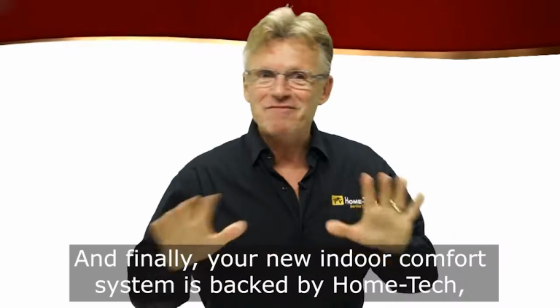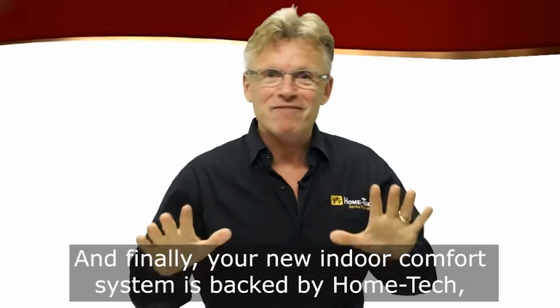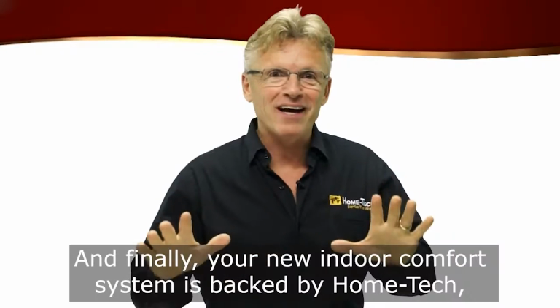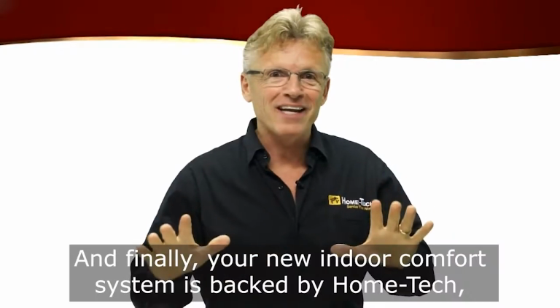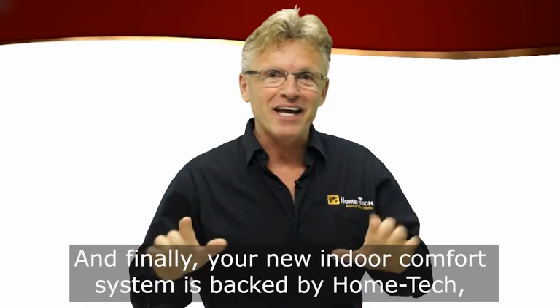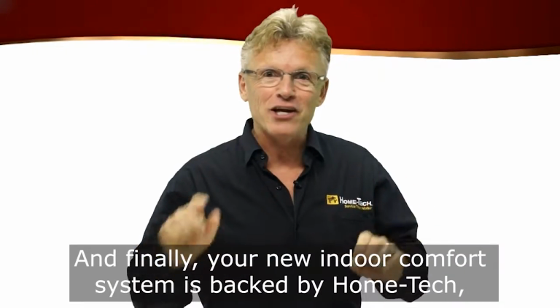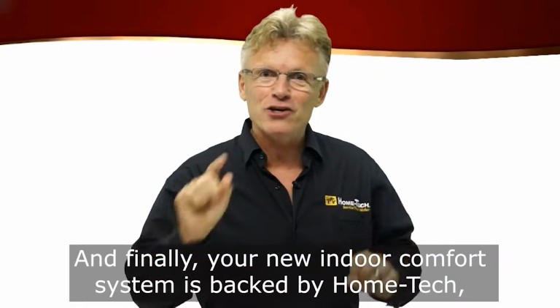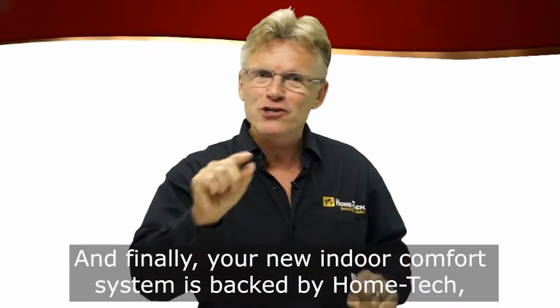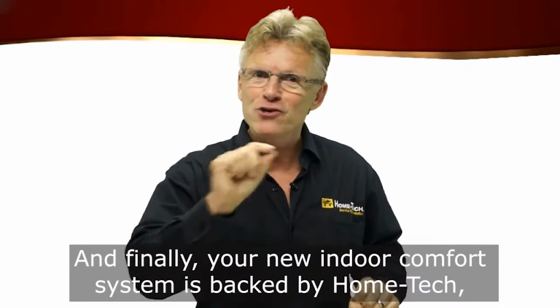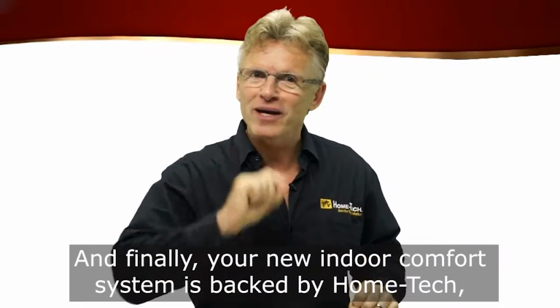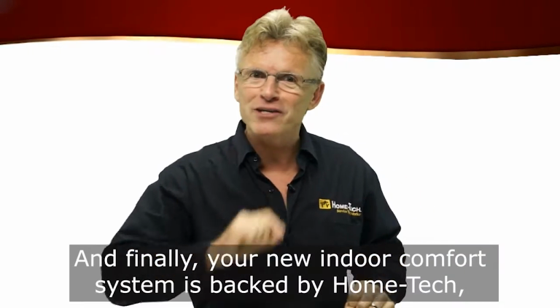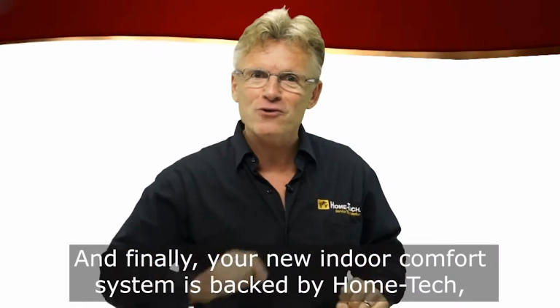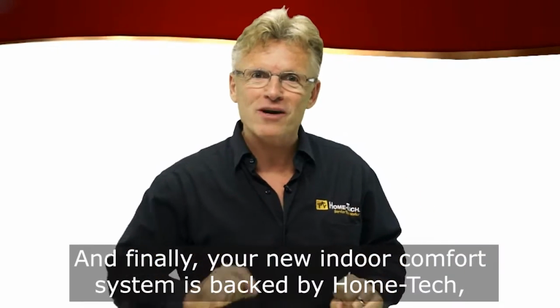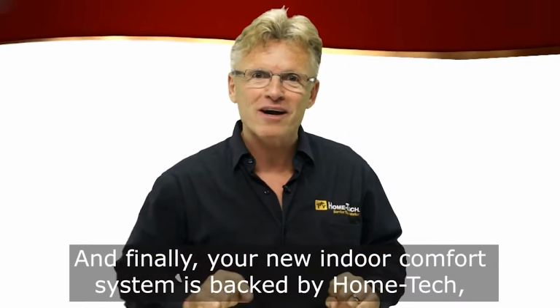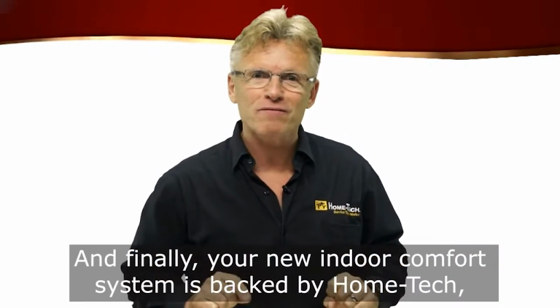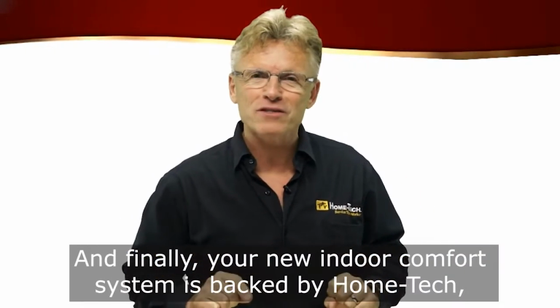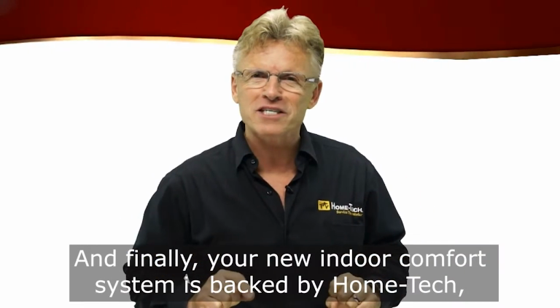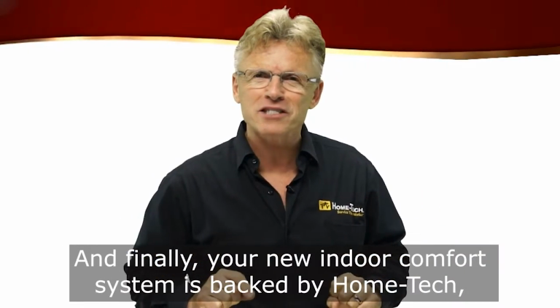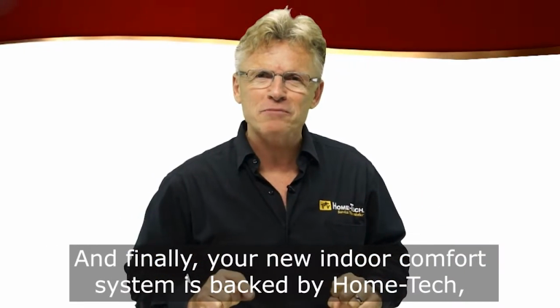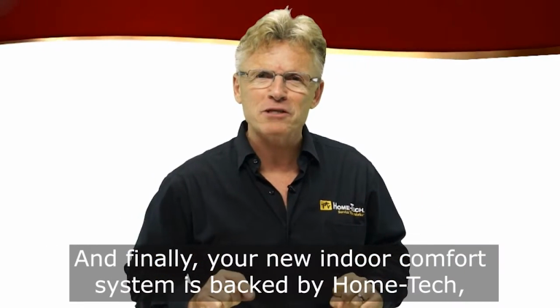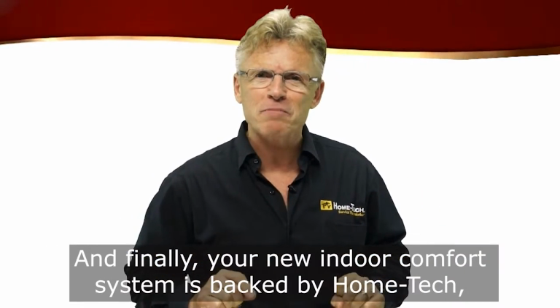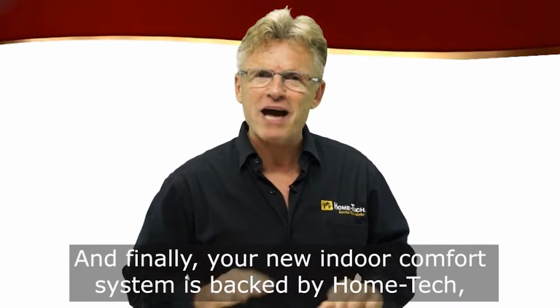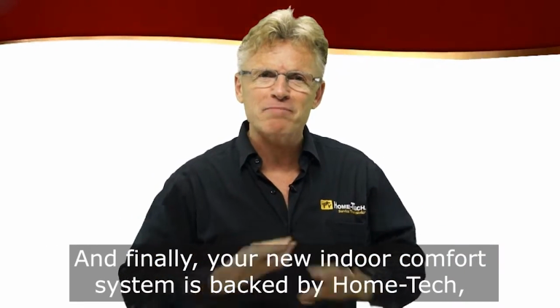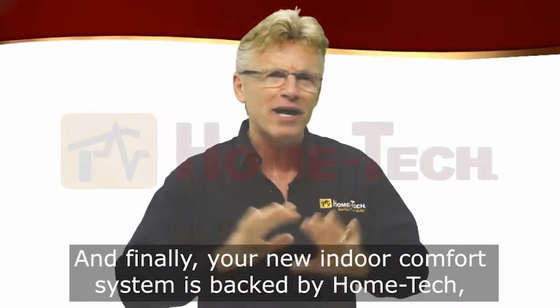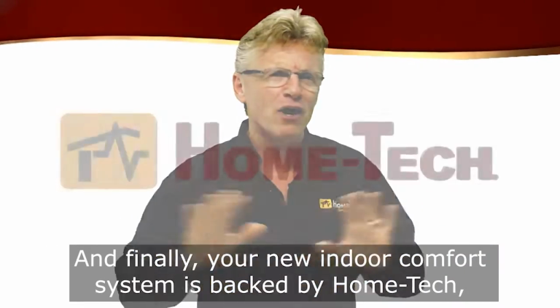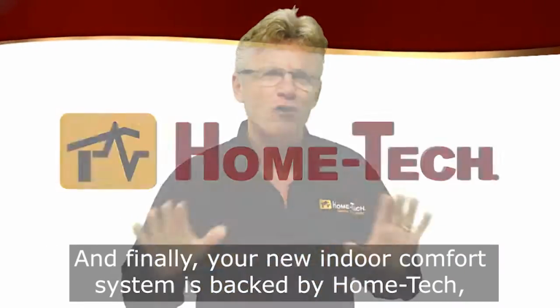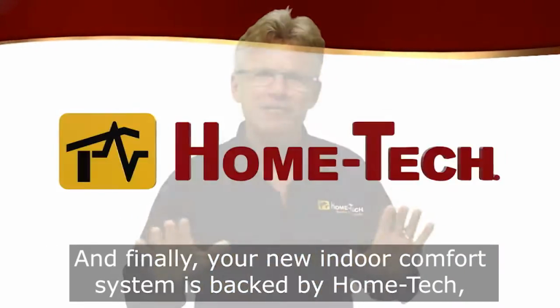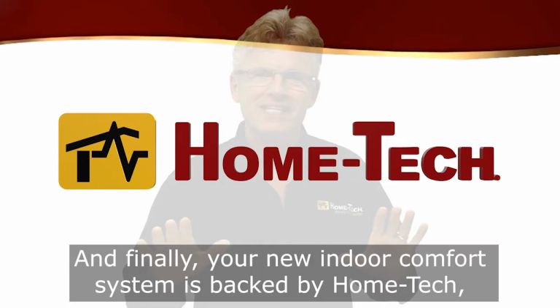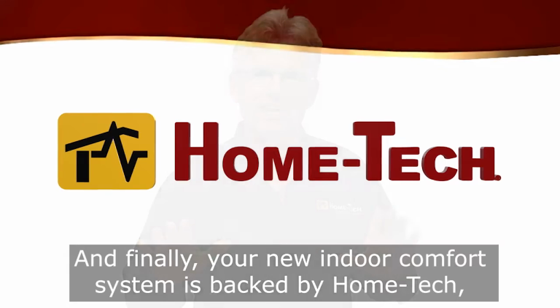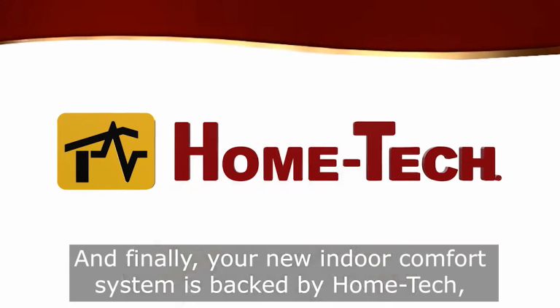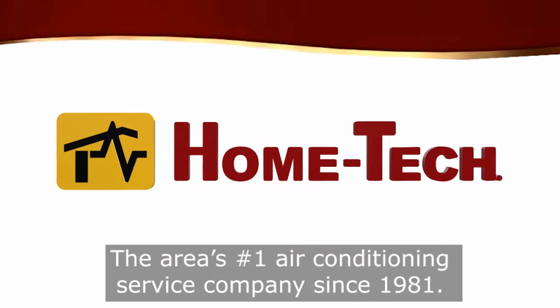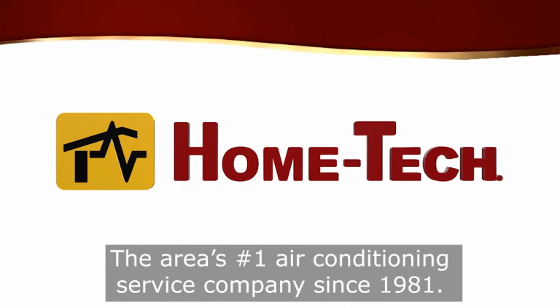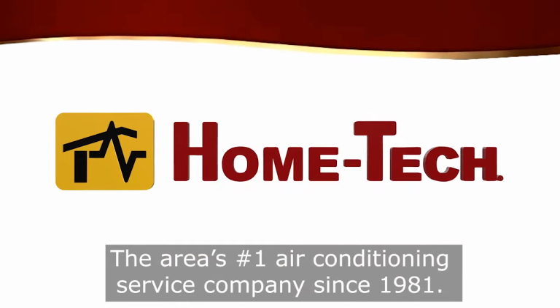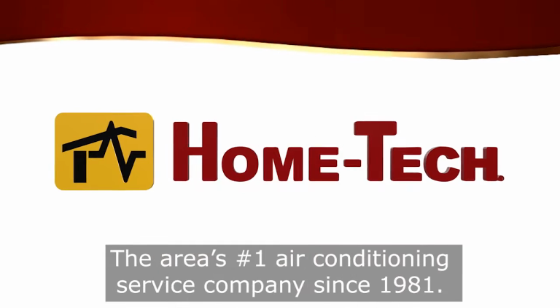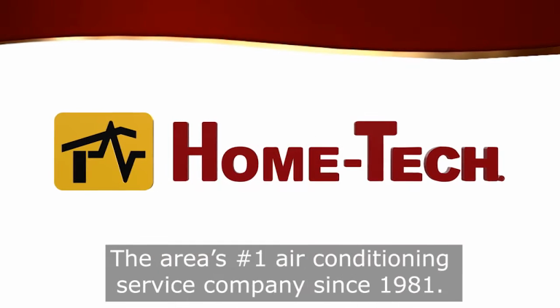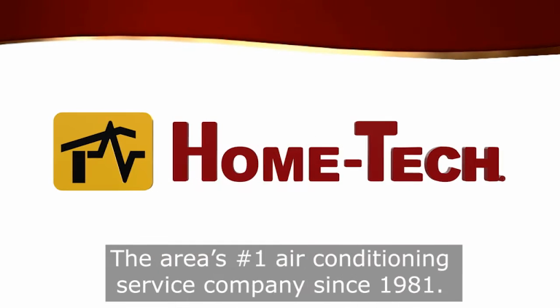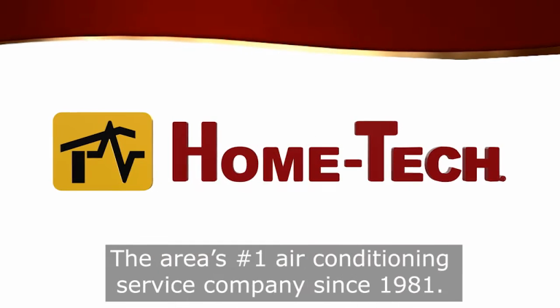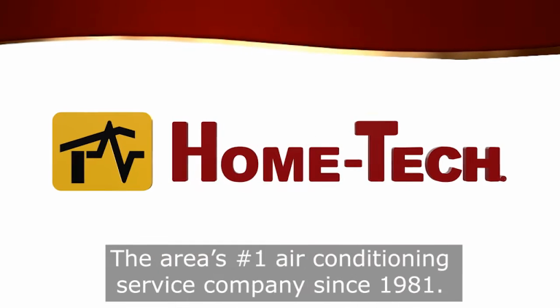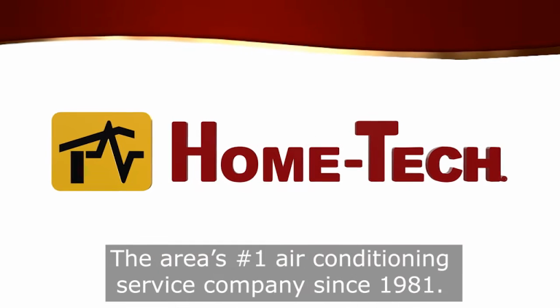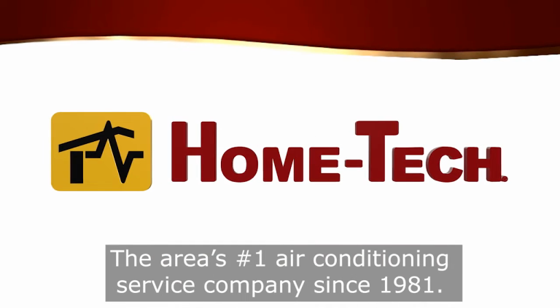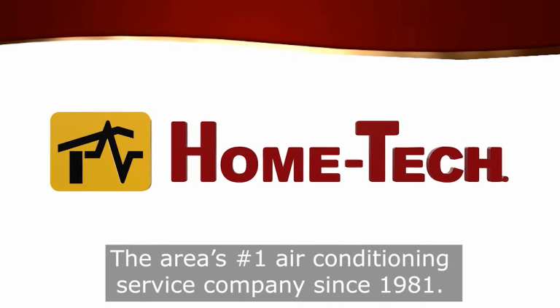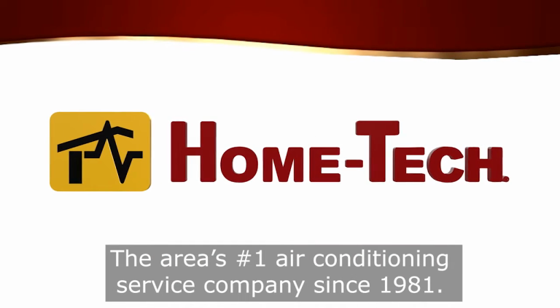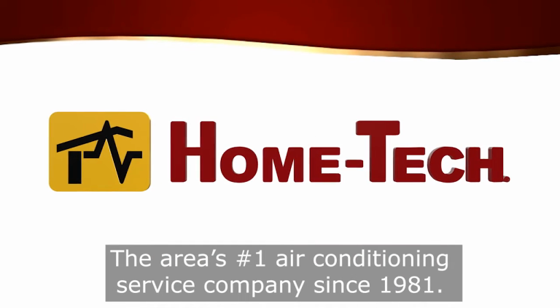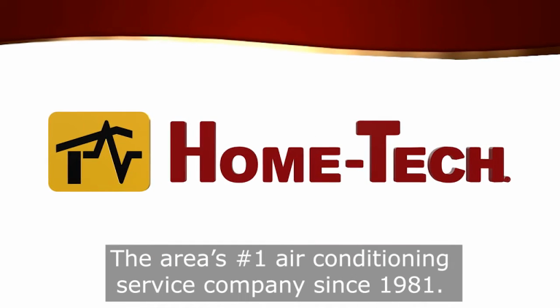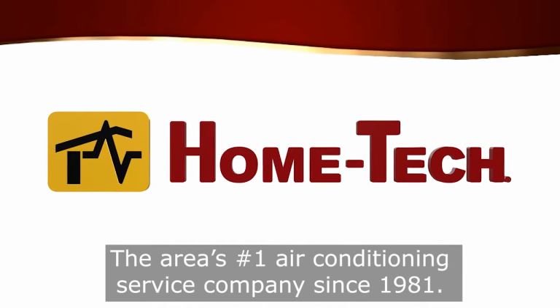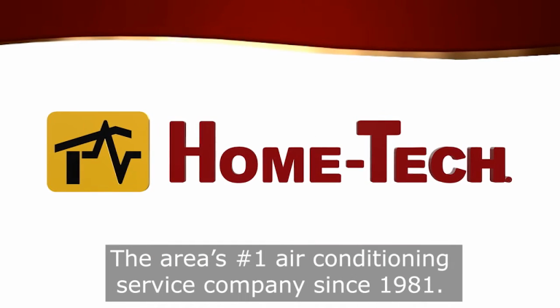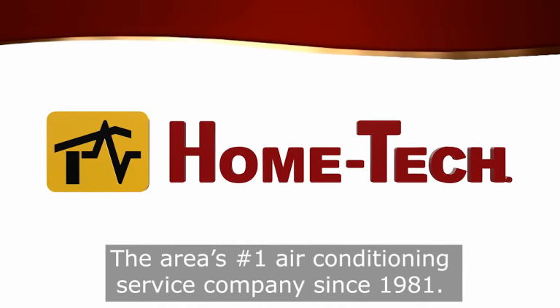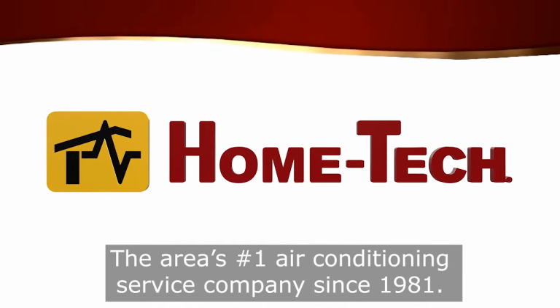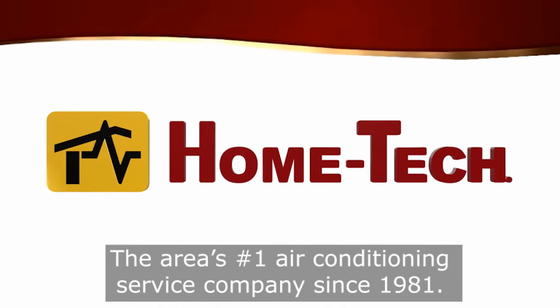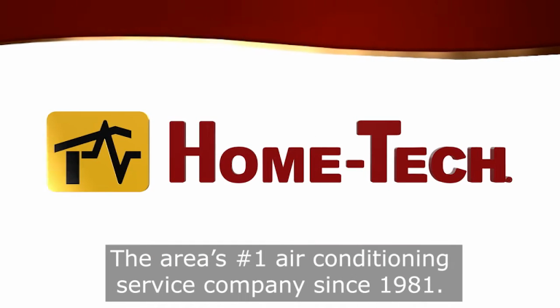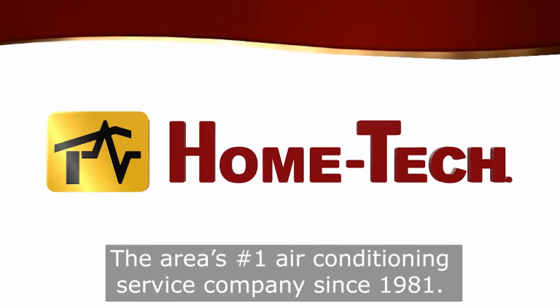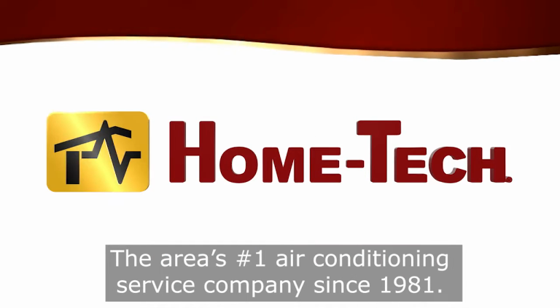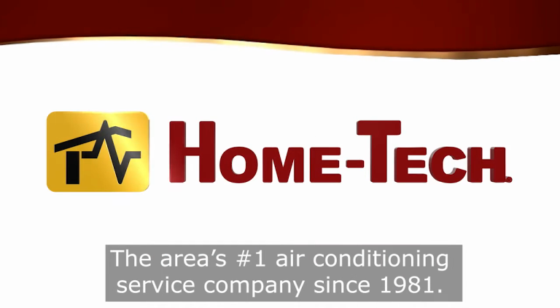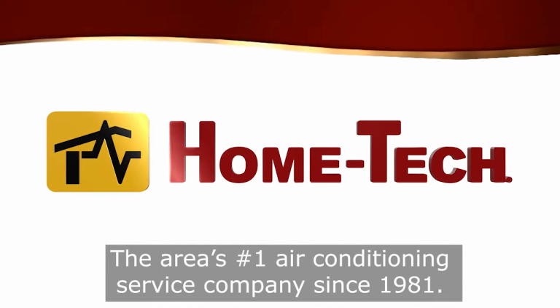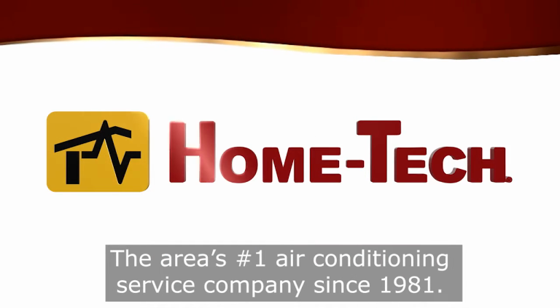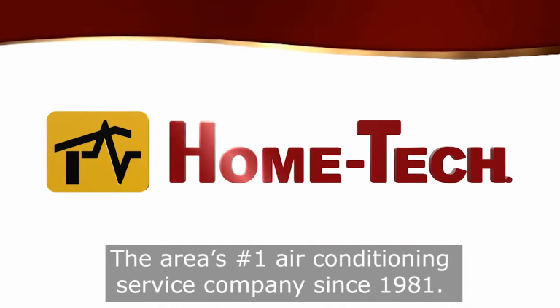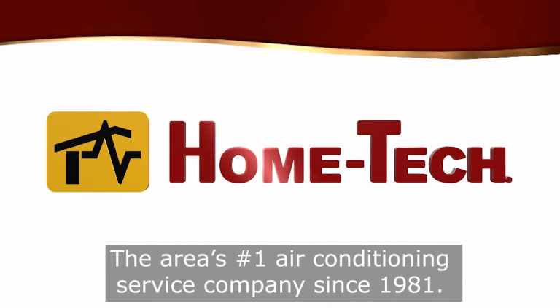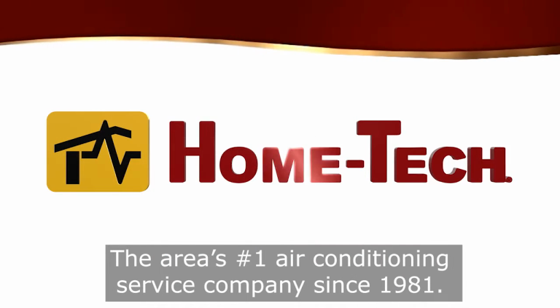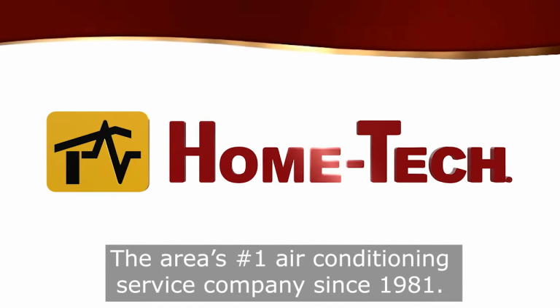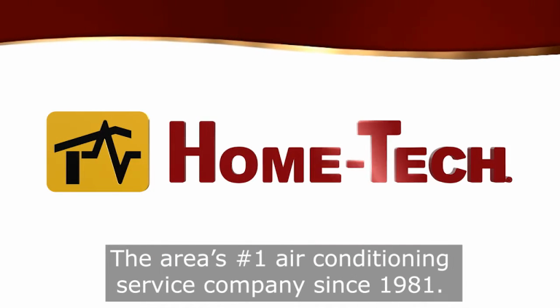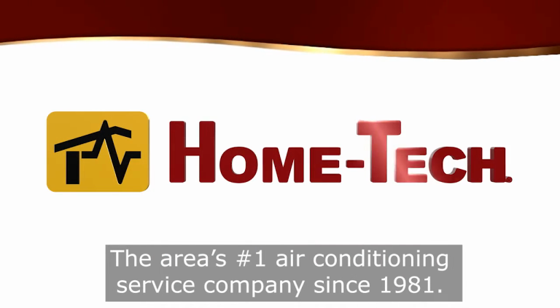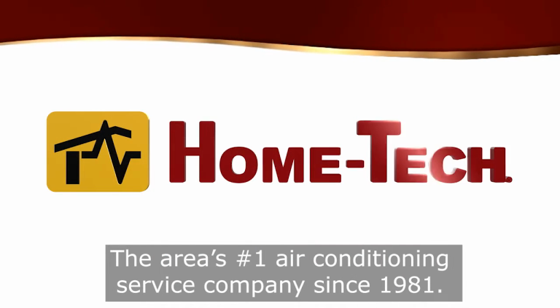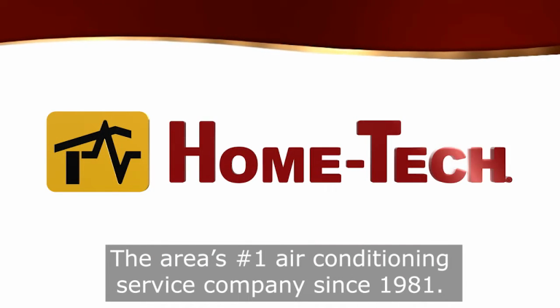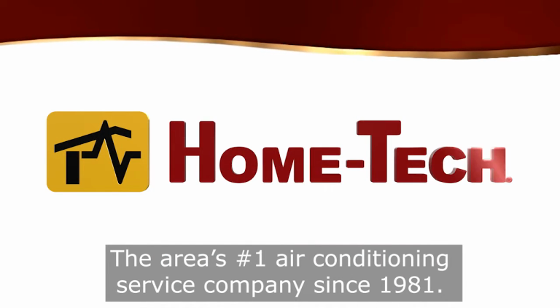And finally, your new indoor comfort system is backed by Home Tech, the area's number one air conditioning service company since 1981.